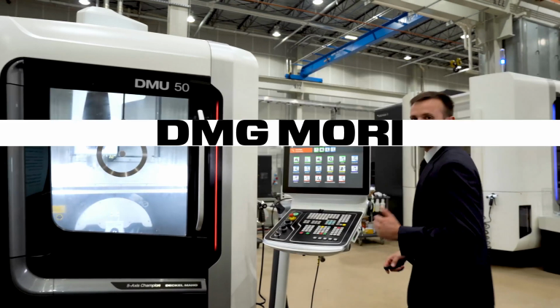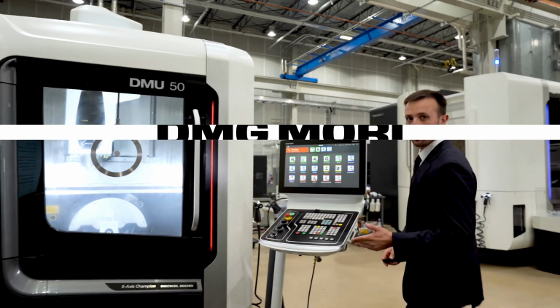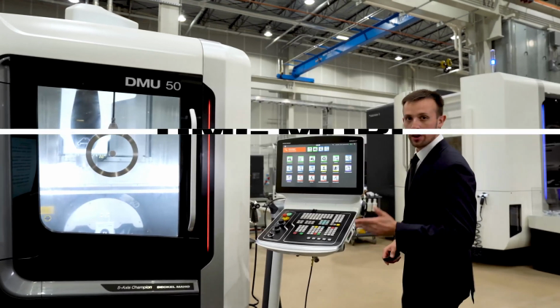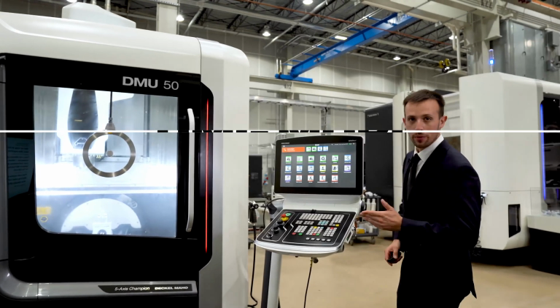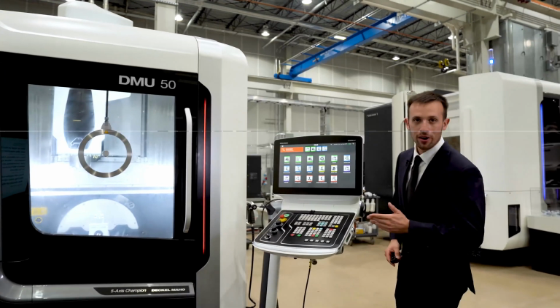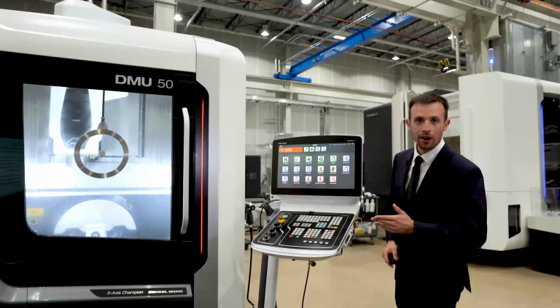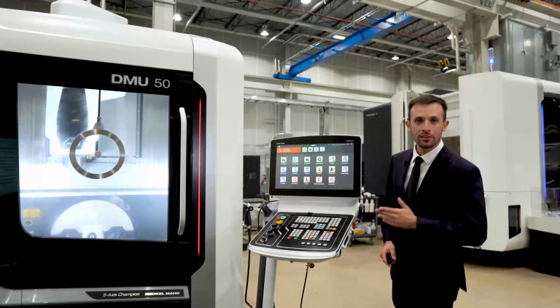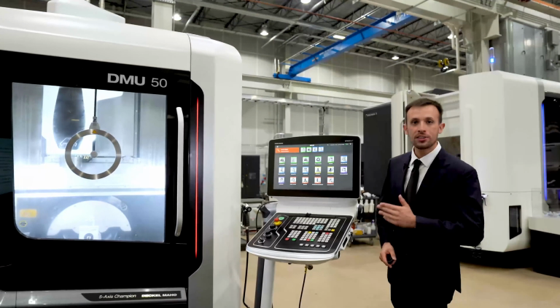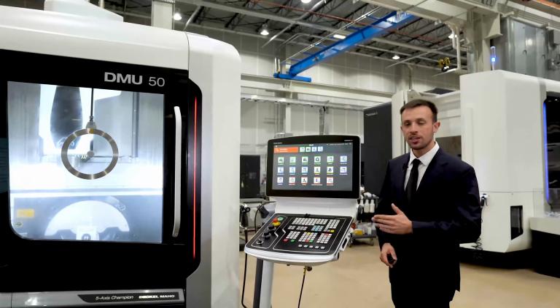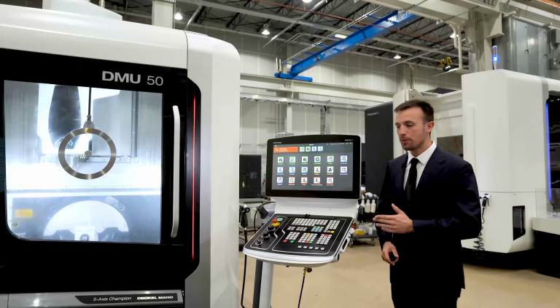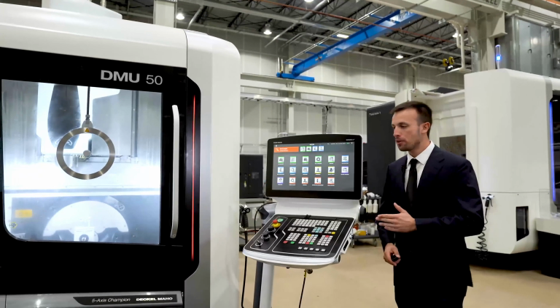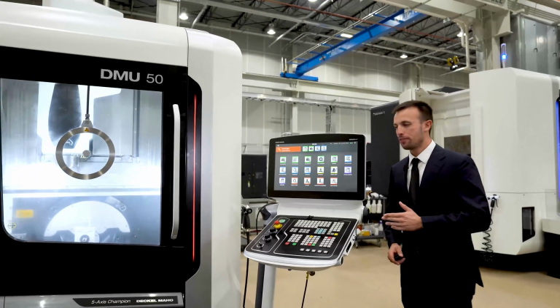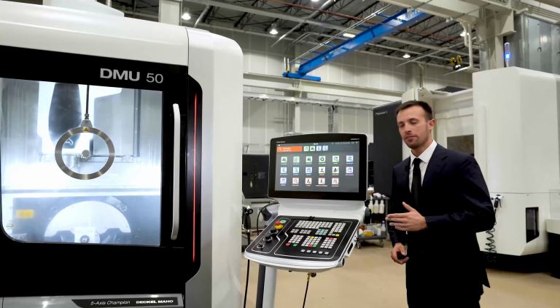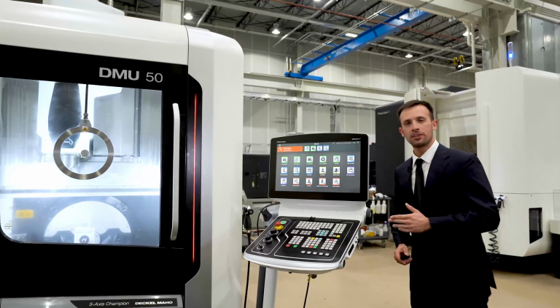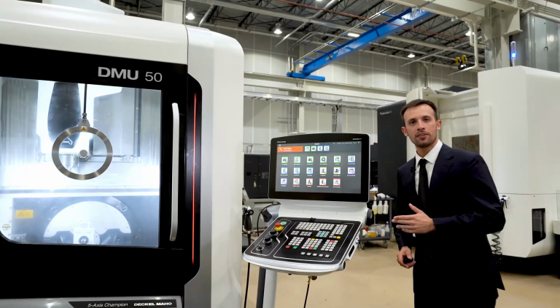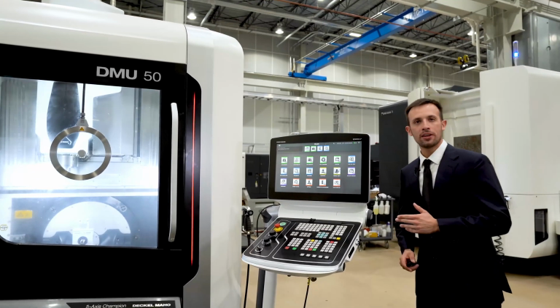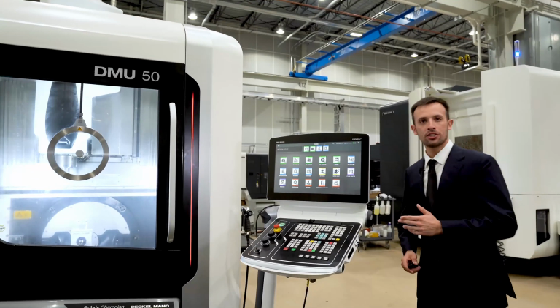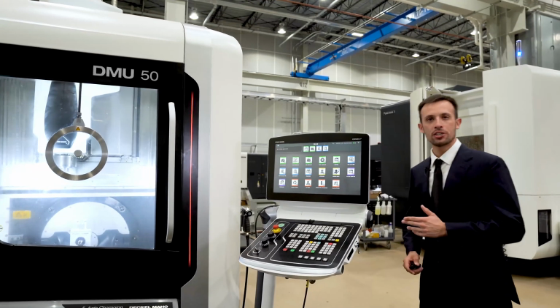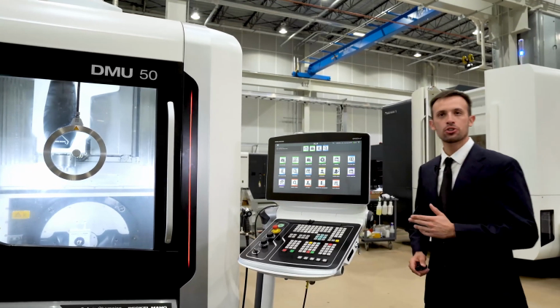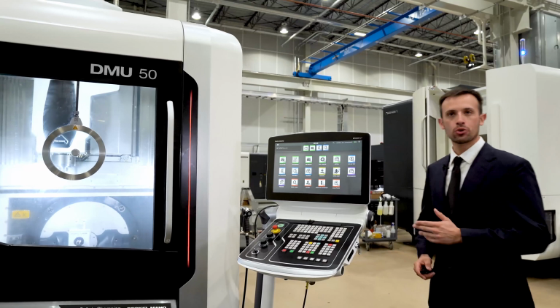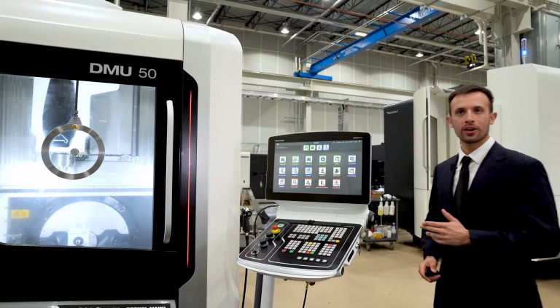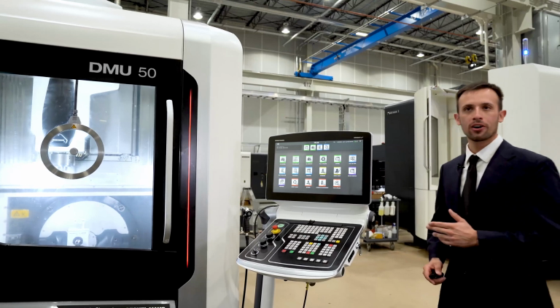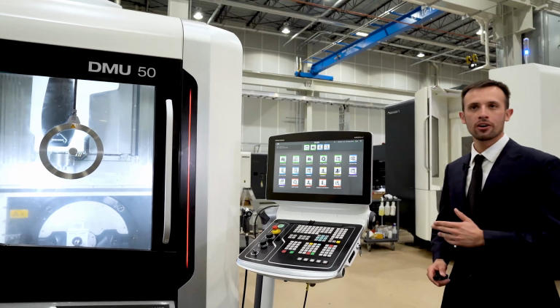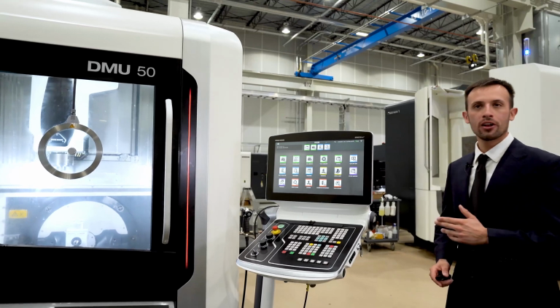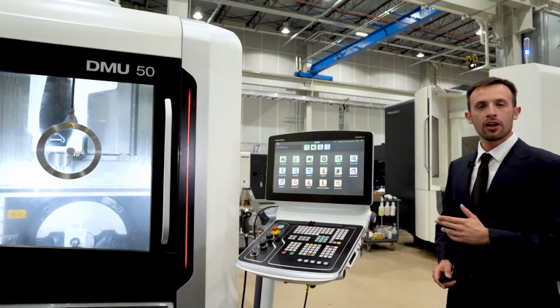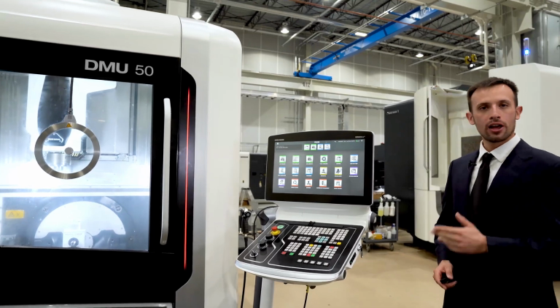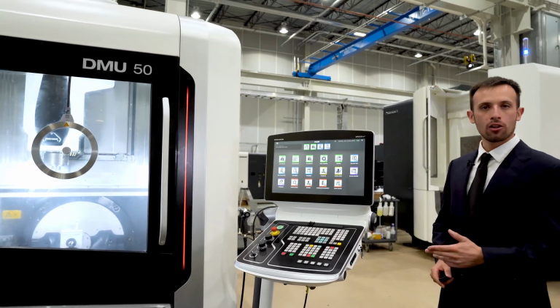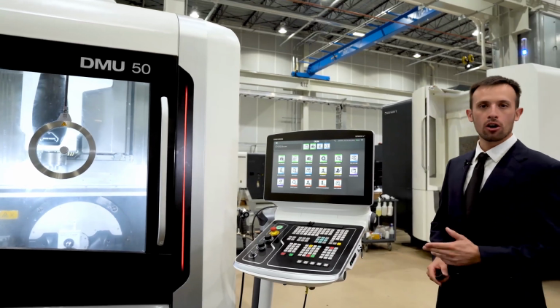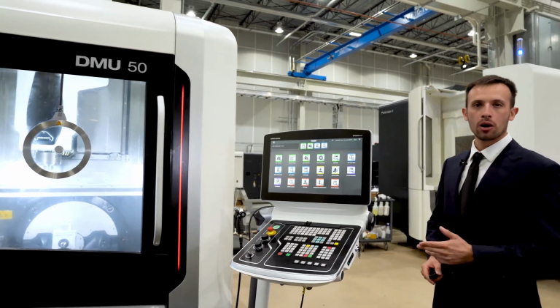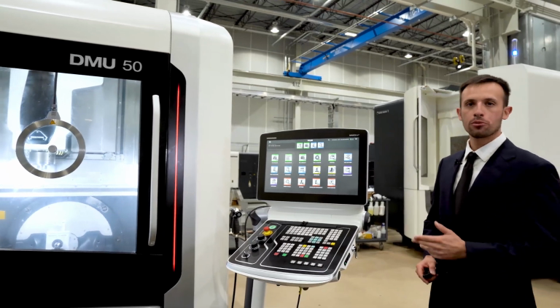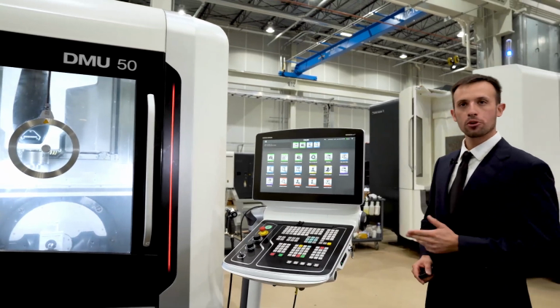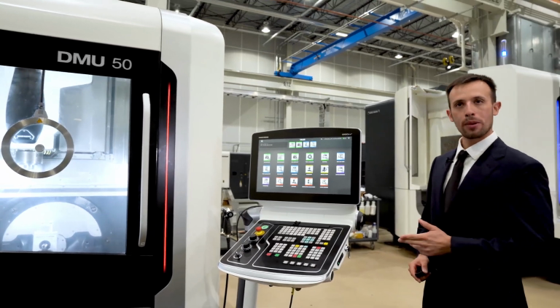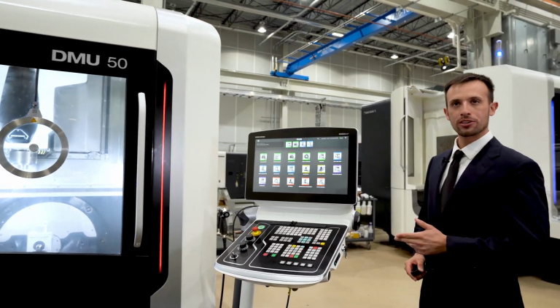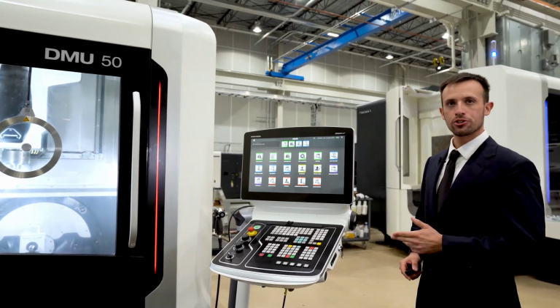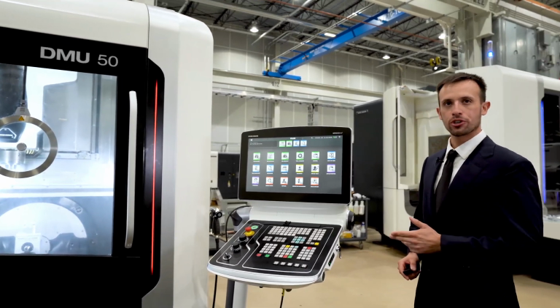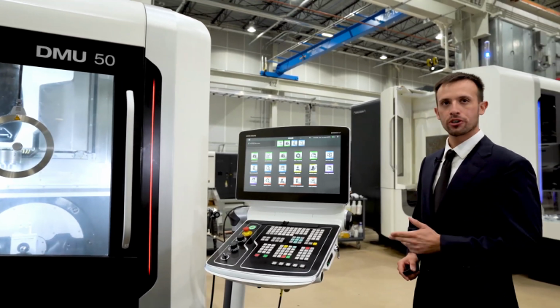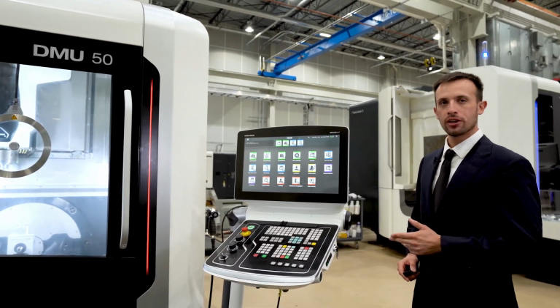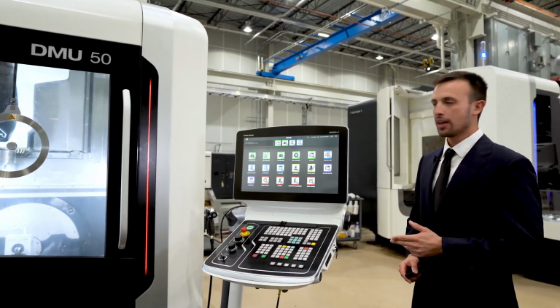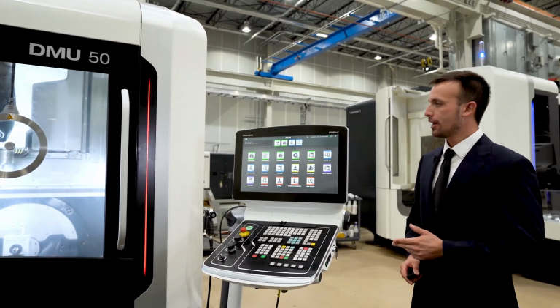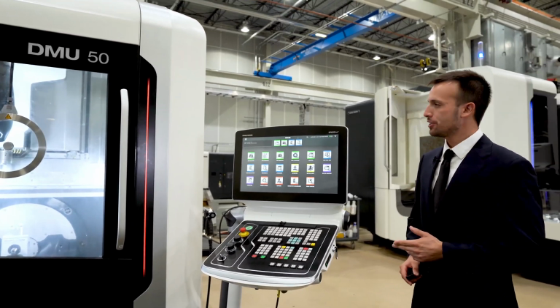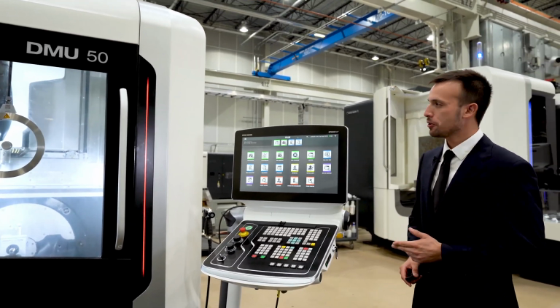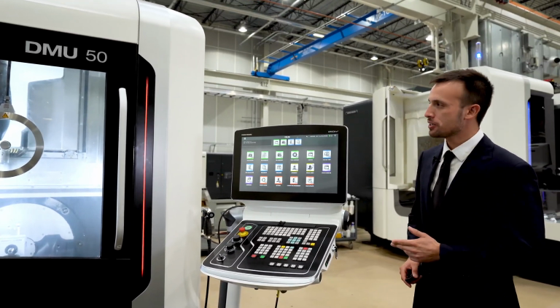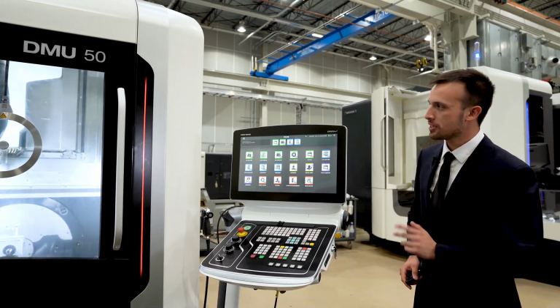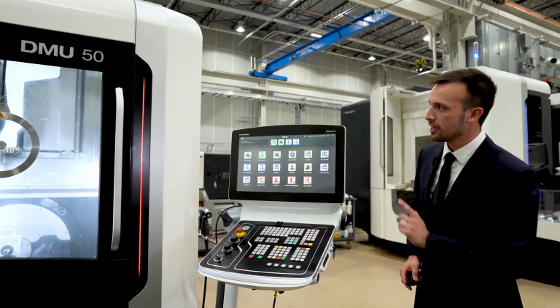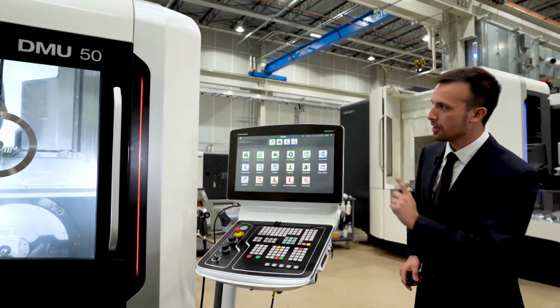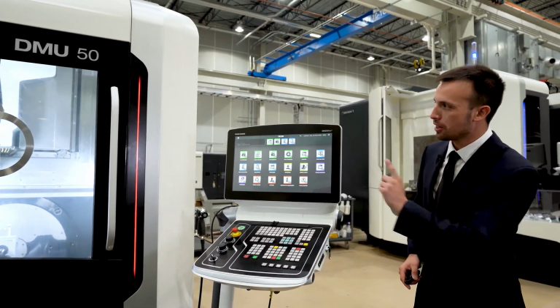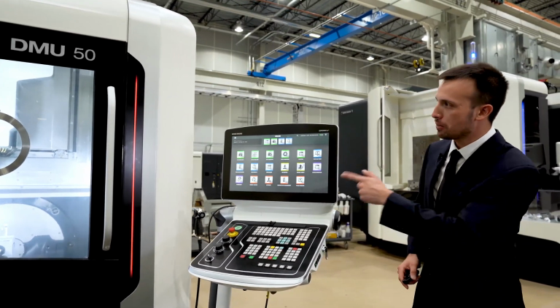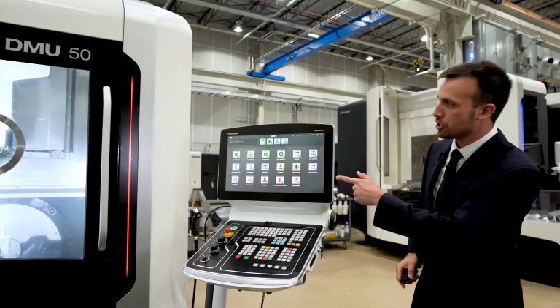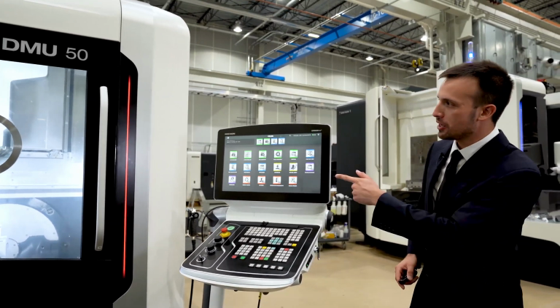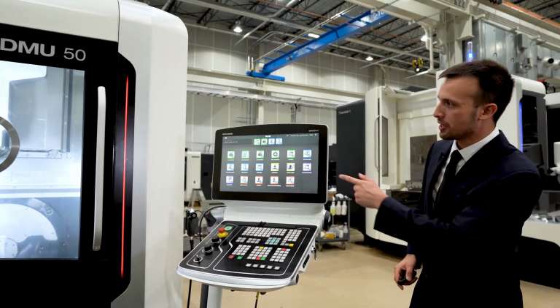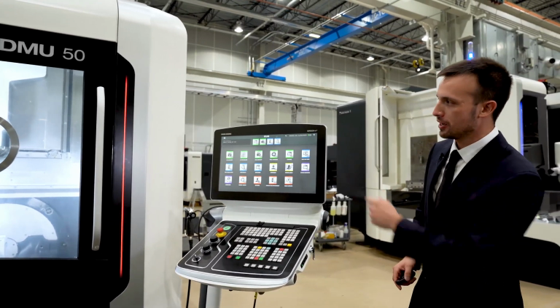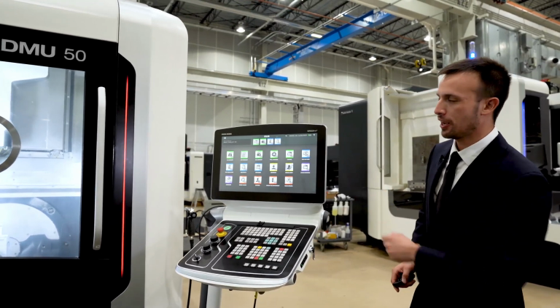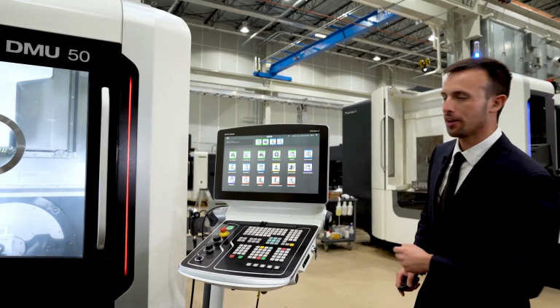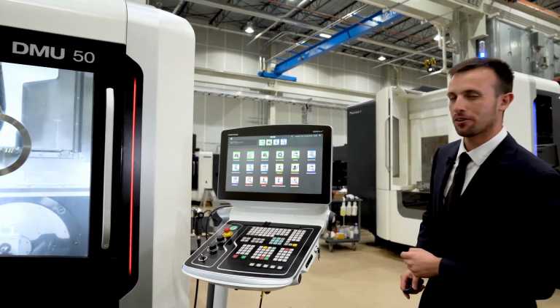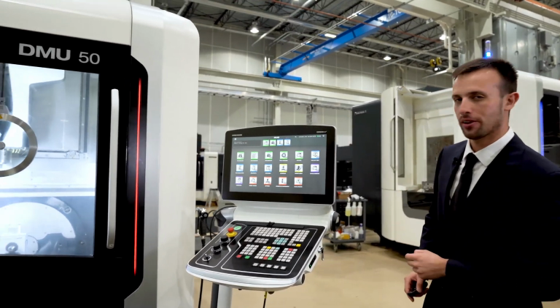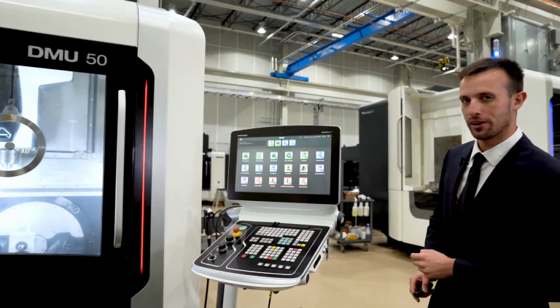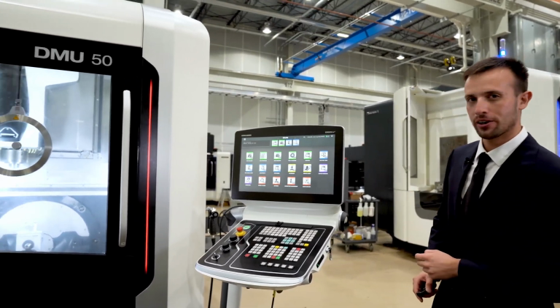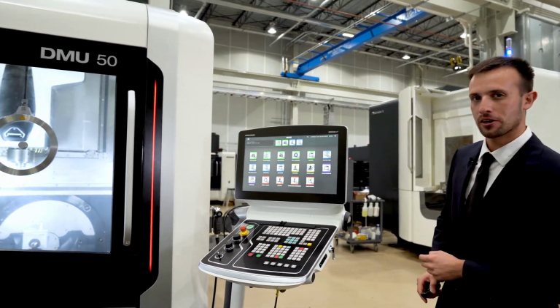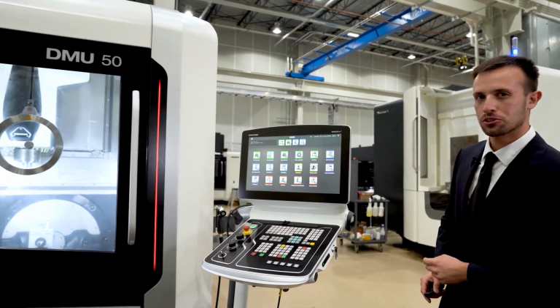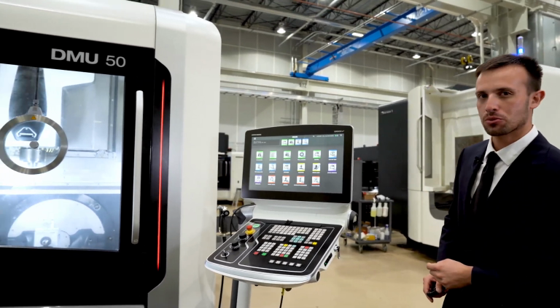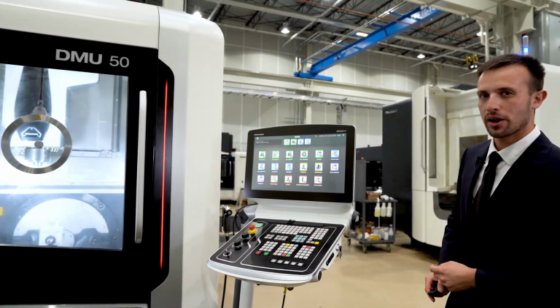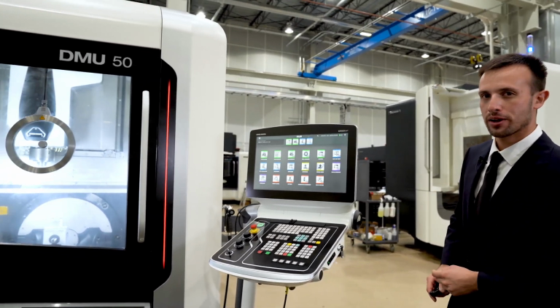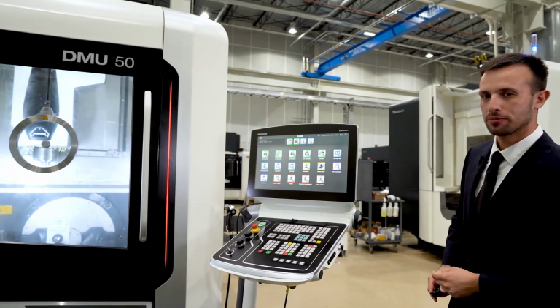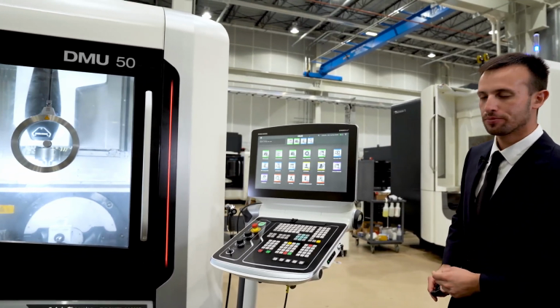Here we are at the DME50 that just triggered an alarm through Messenger. As you can see, the machine's indicator light is red.